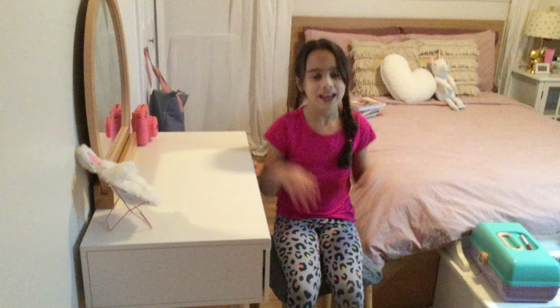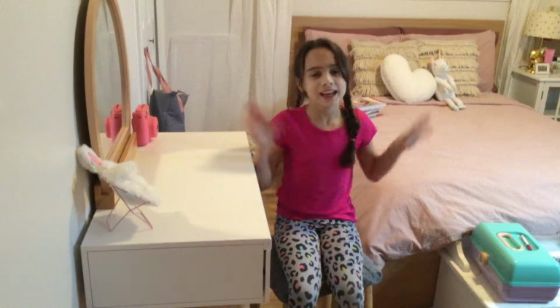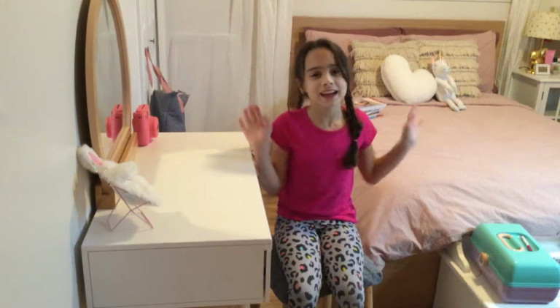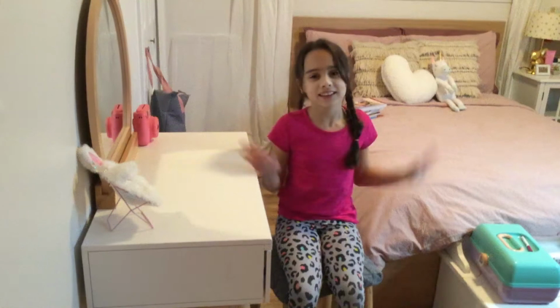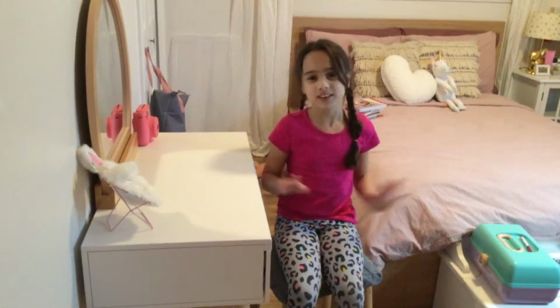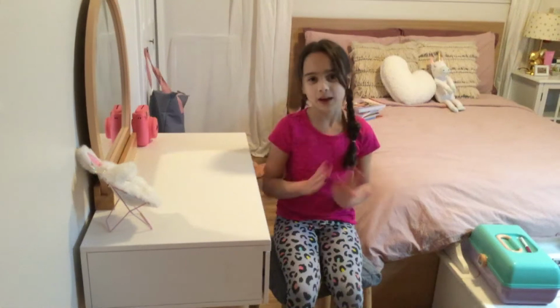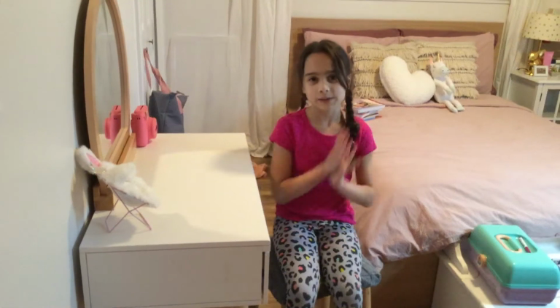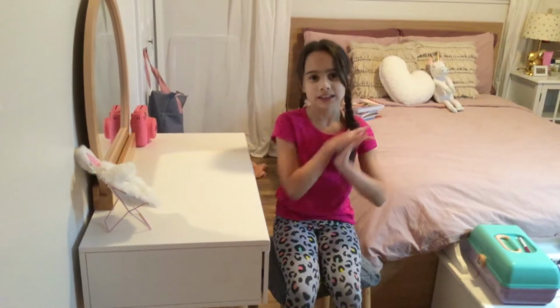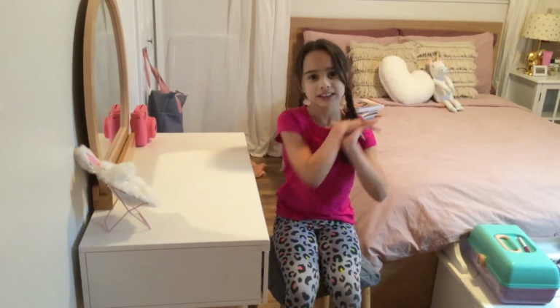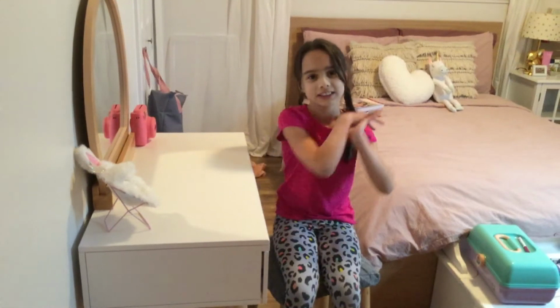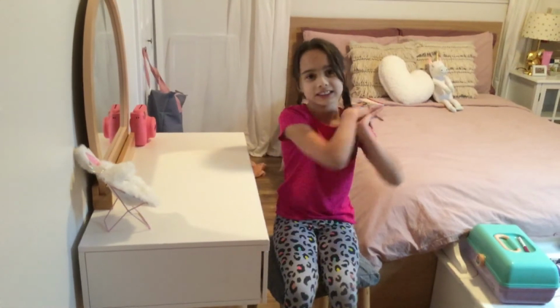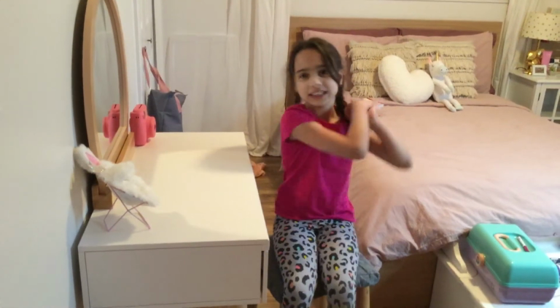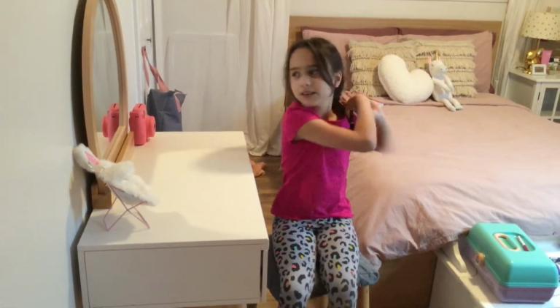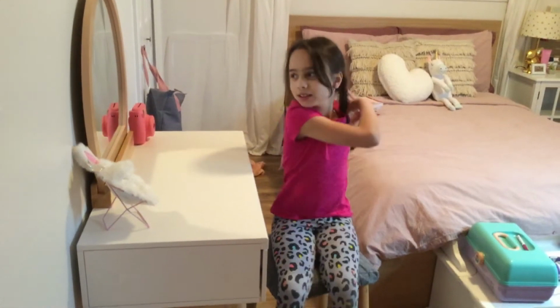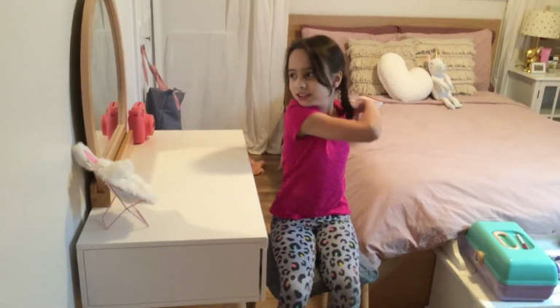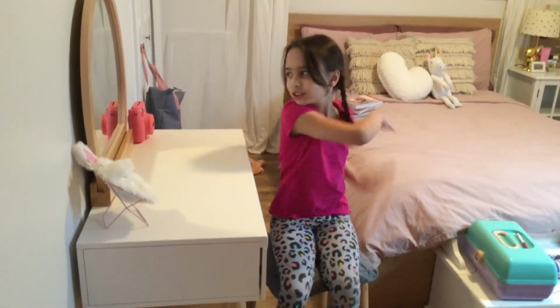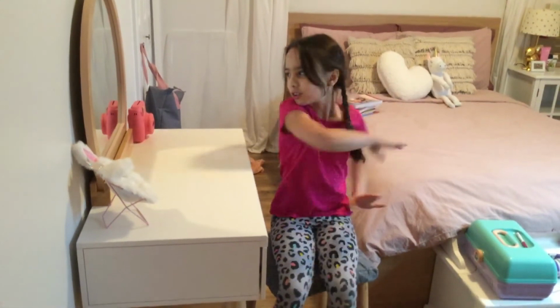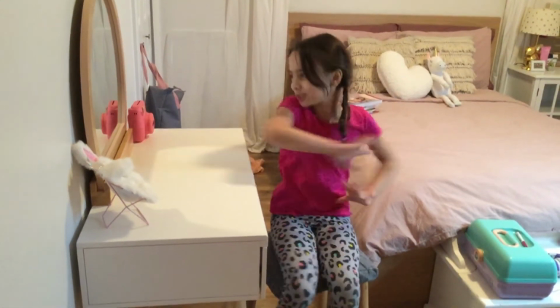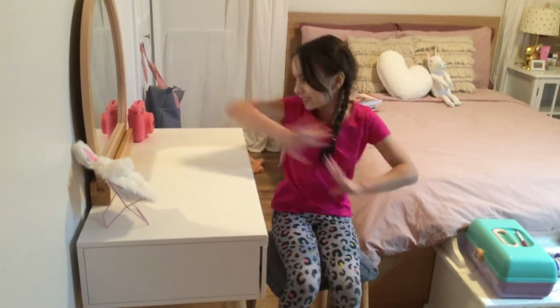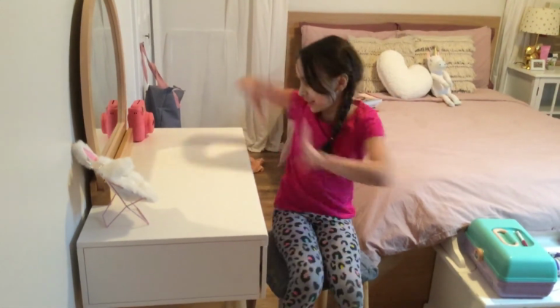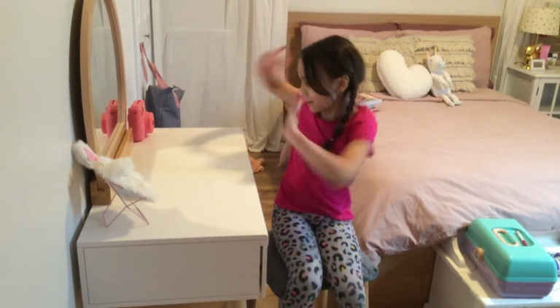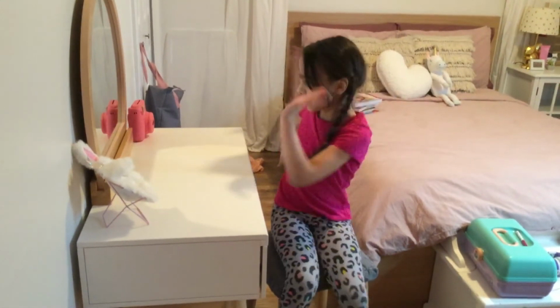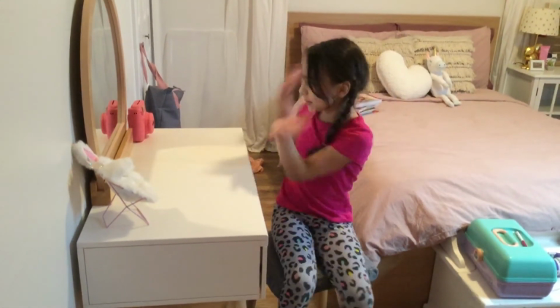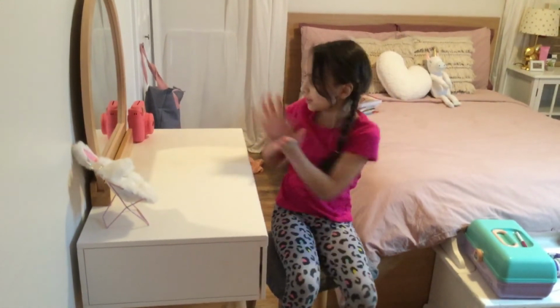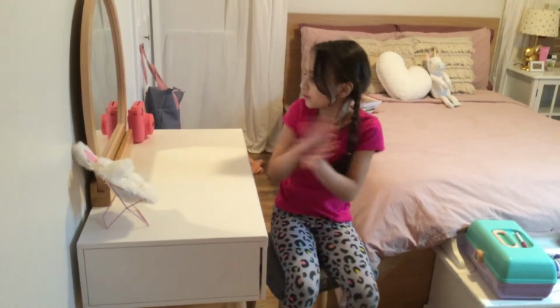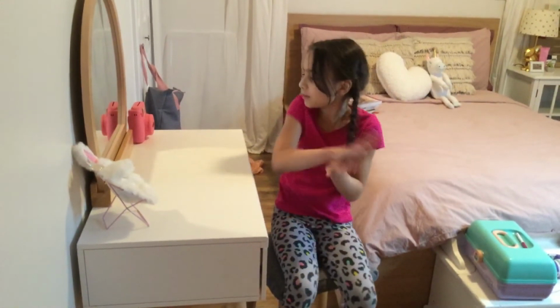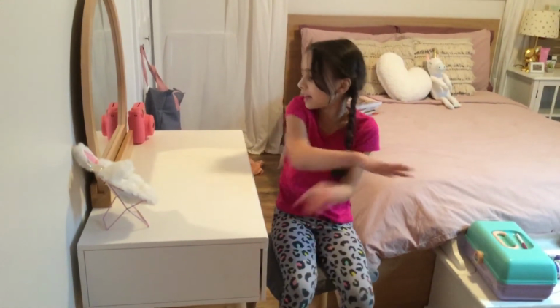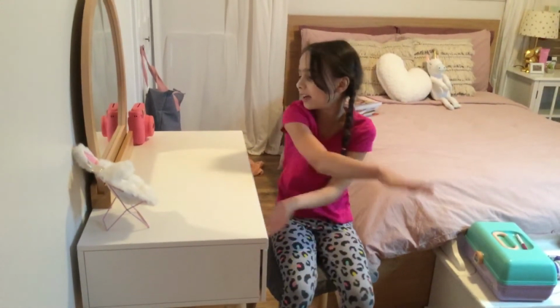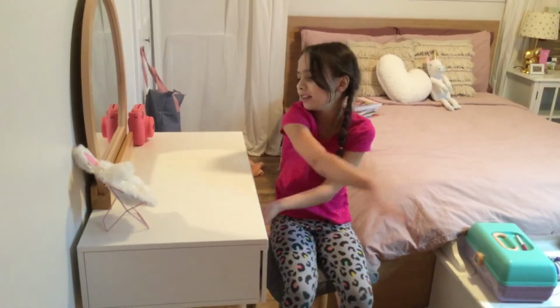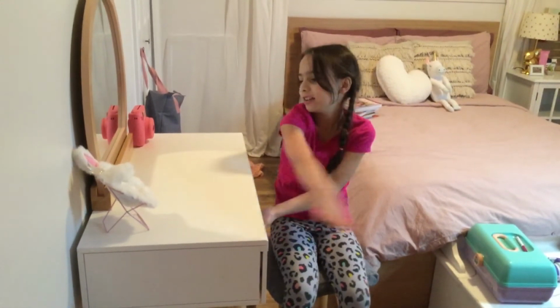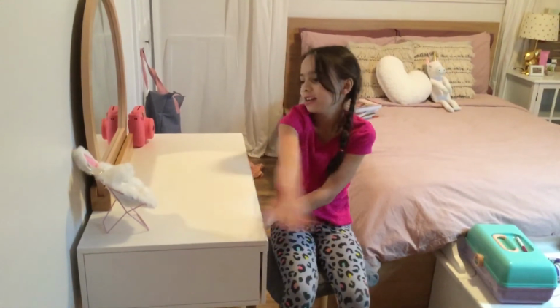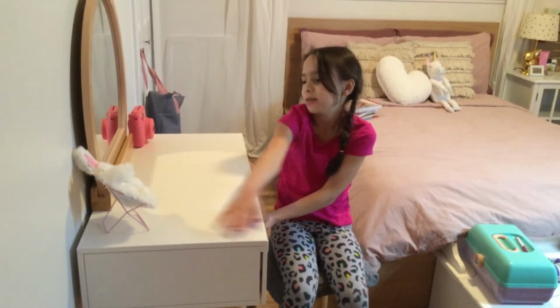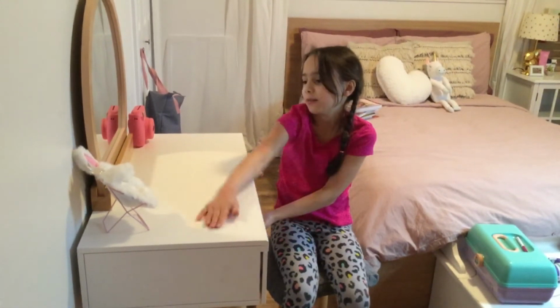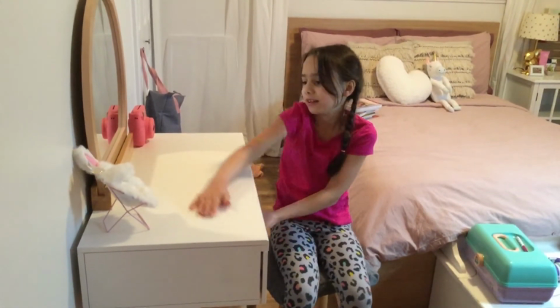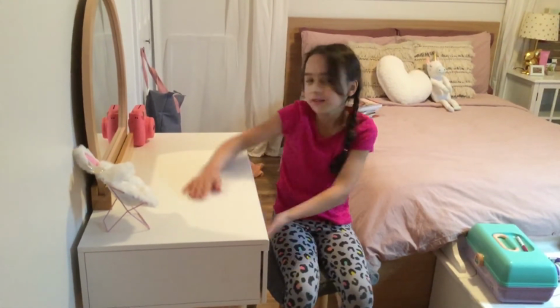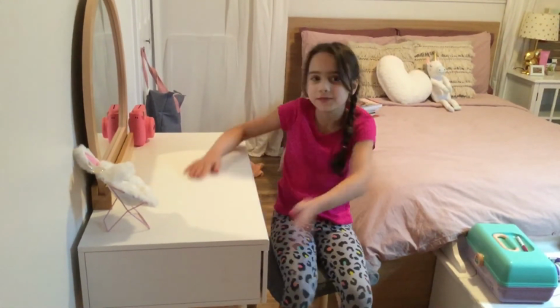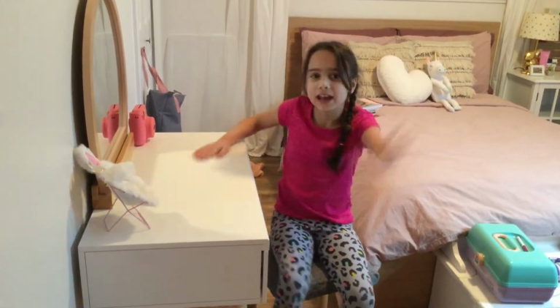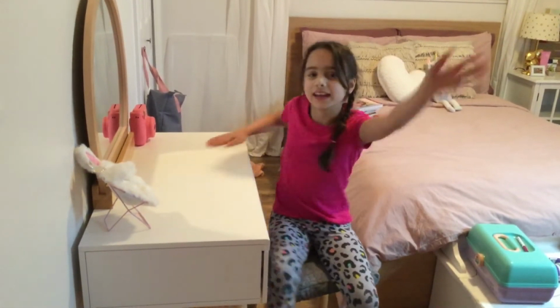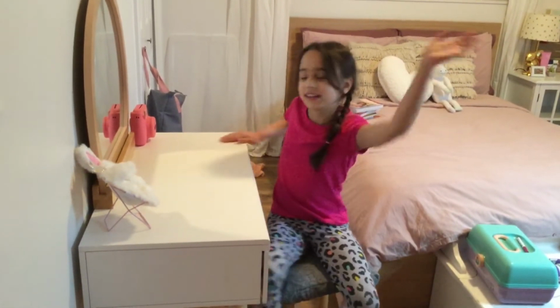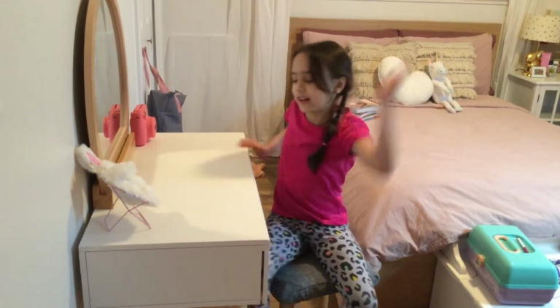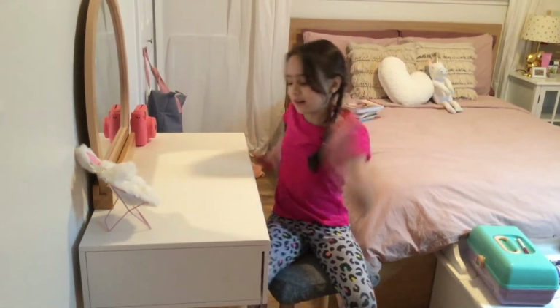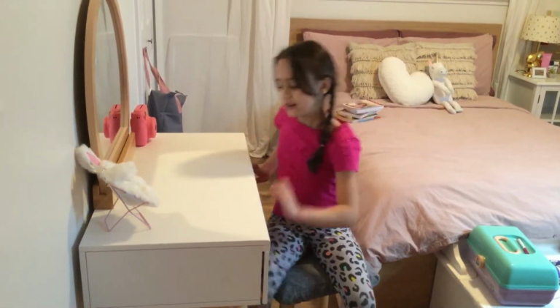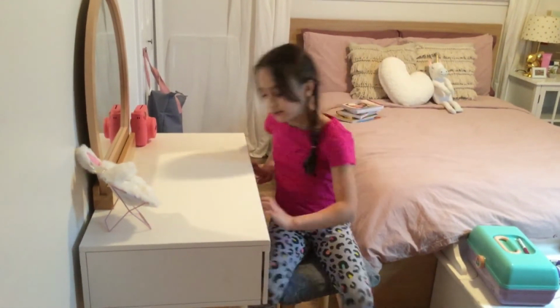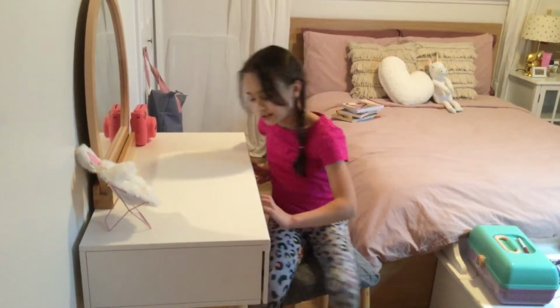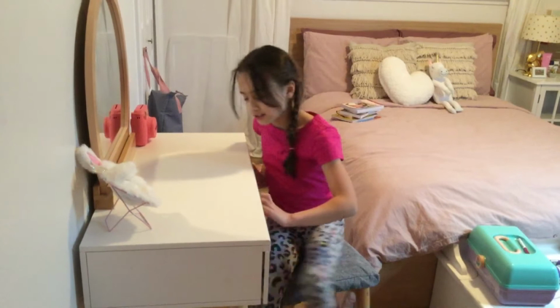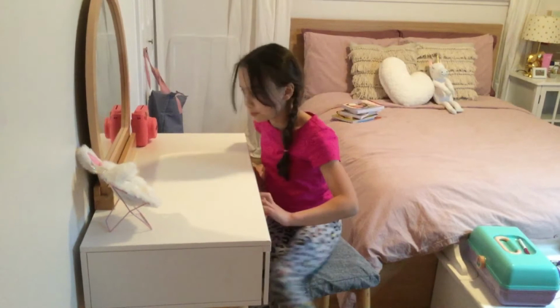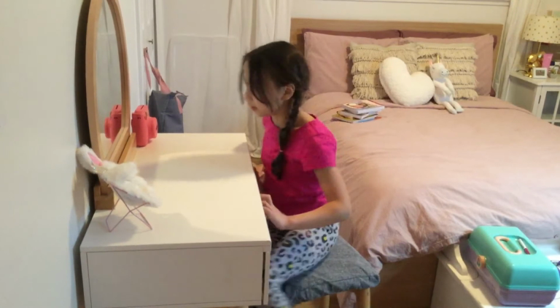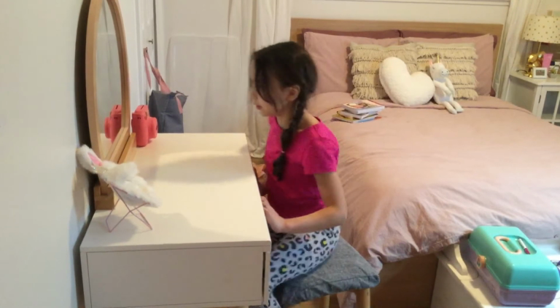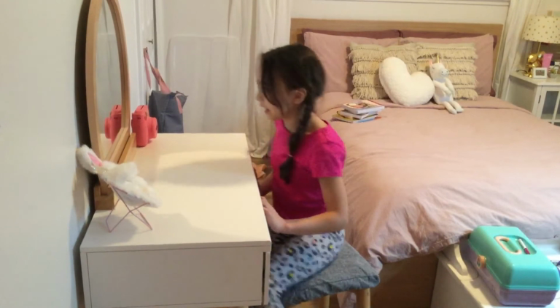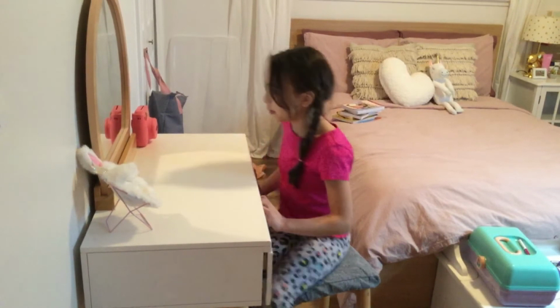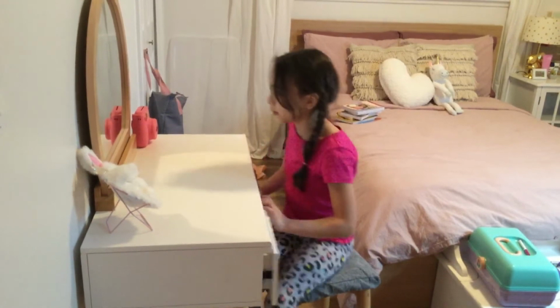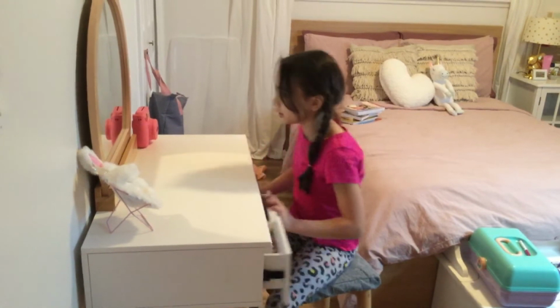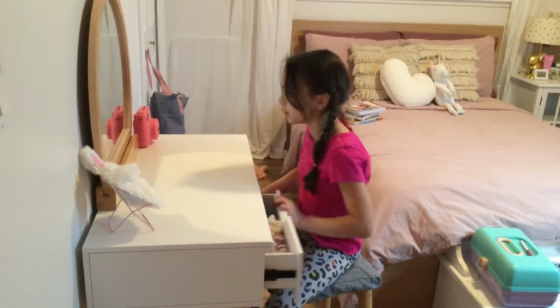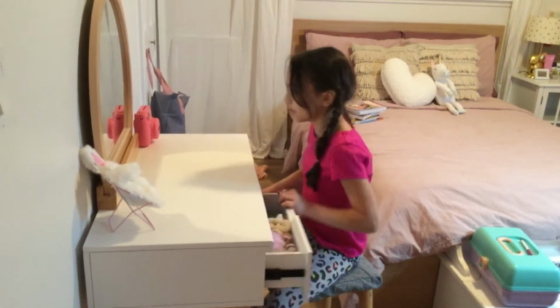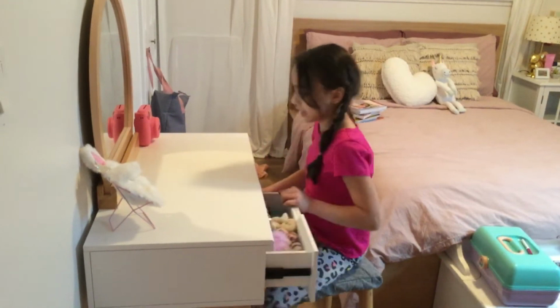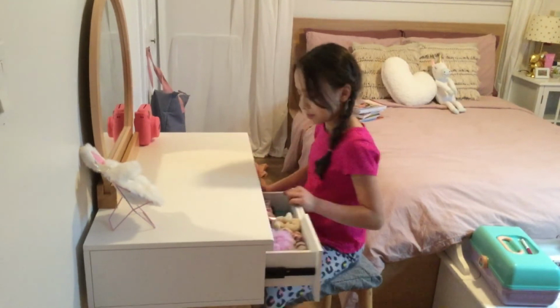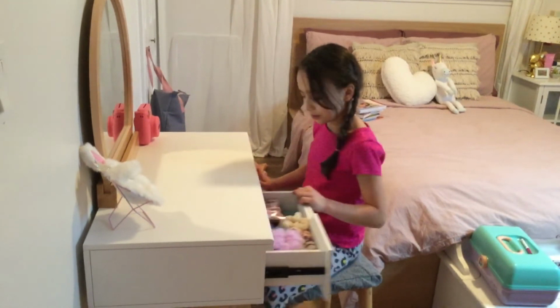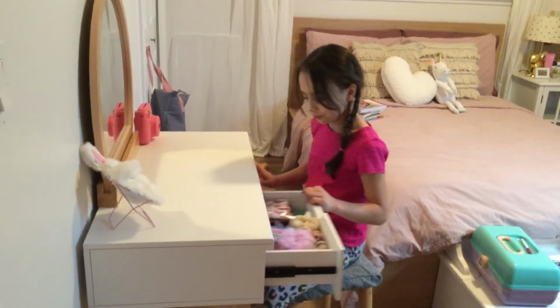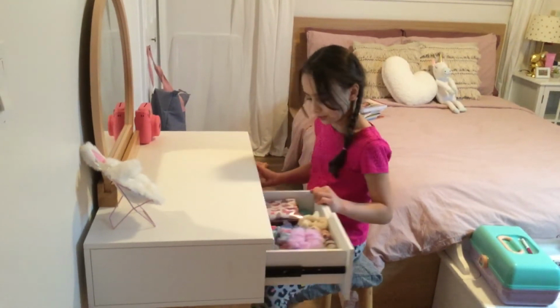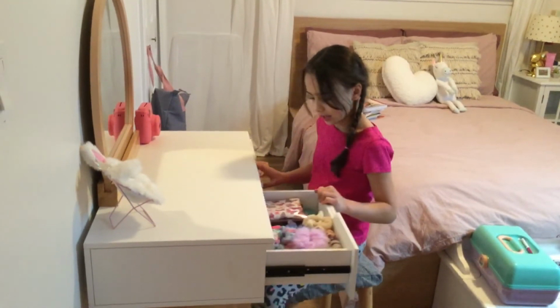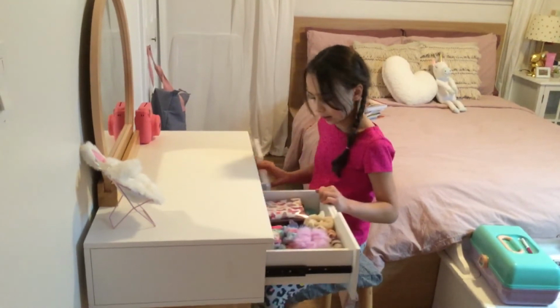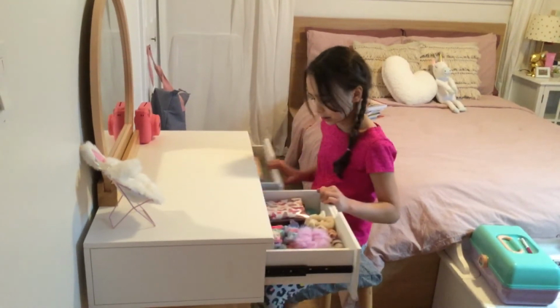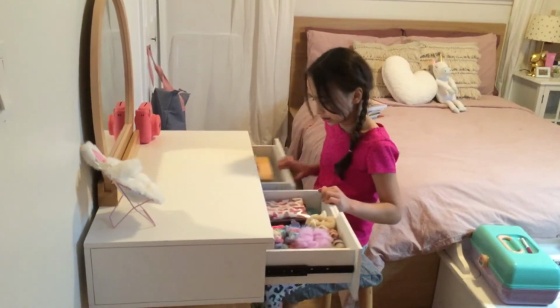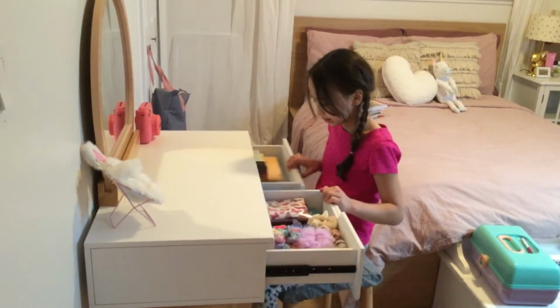Hey guys, it's Arielle here, and today we're going to show you a sneak peek of my new room and my new vanity that we just built an hour ago — it arrived like three hours ago.